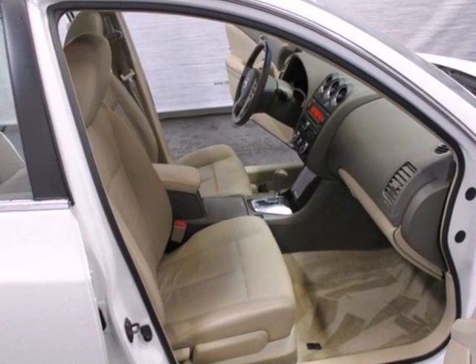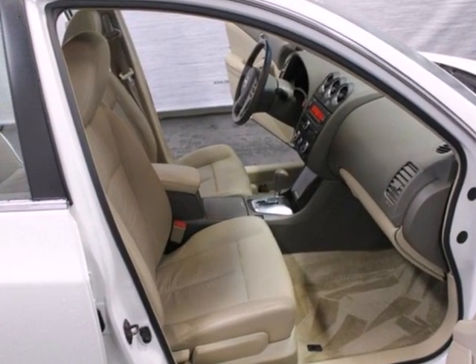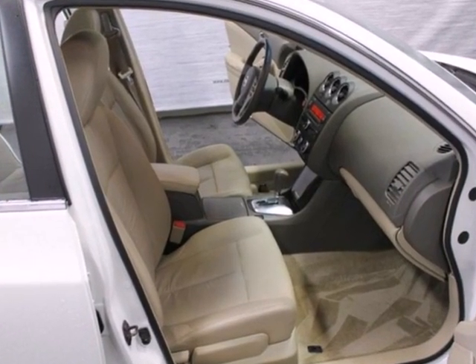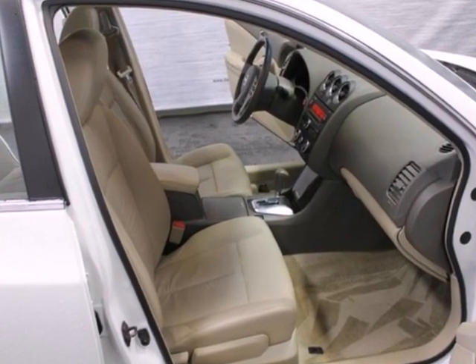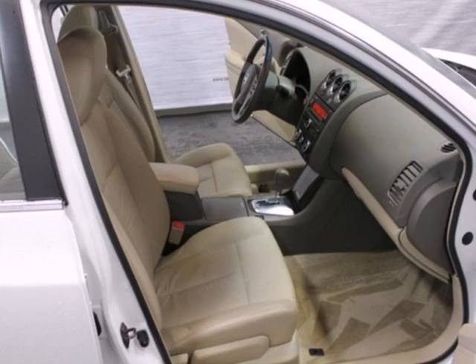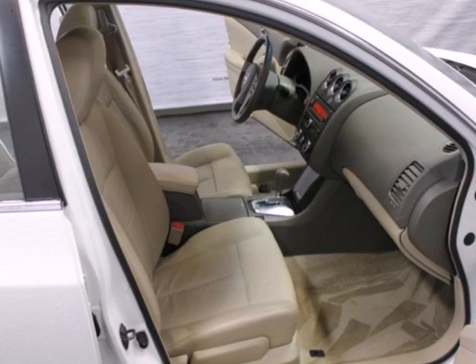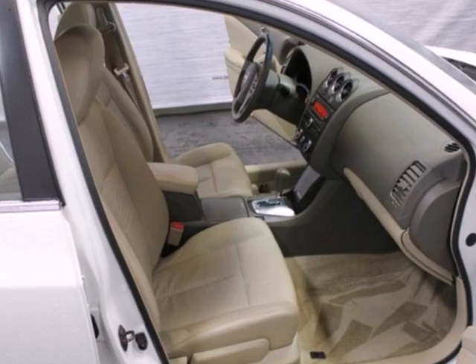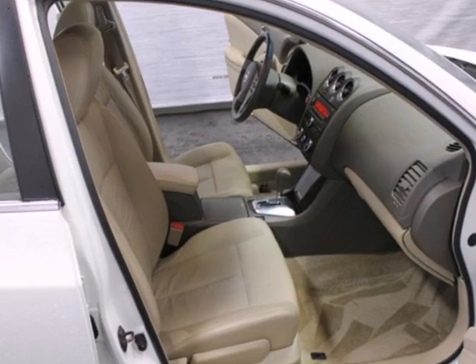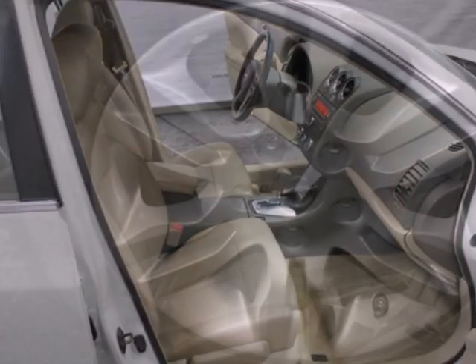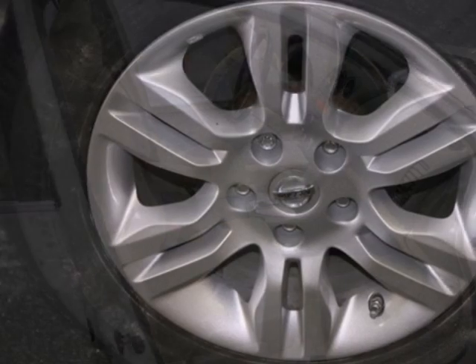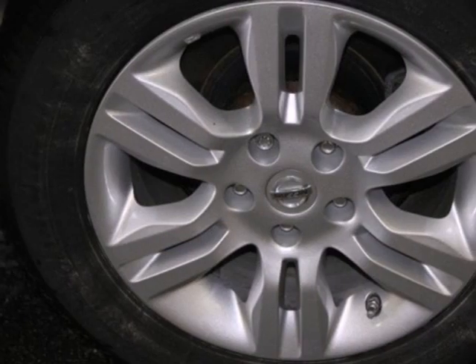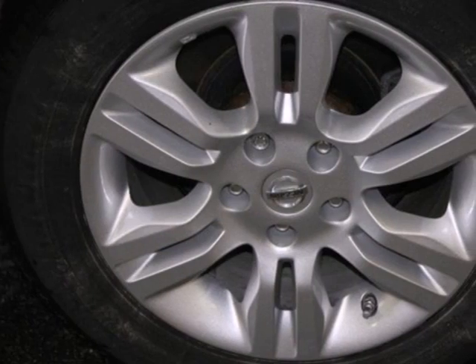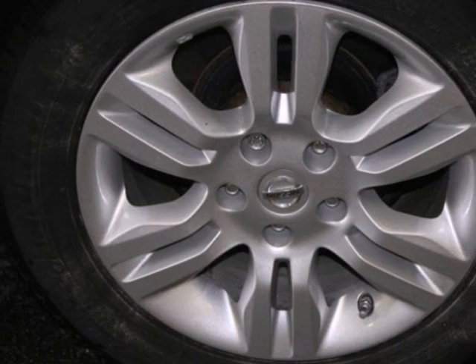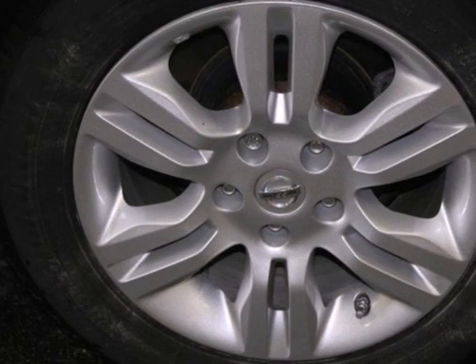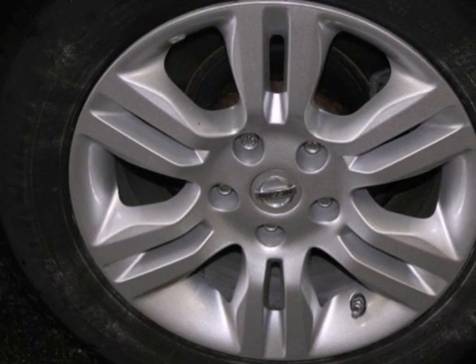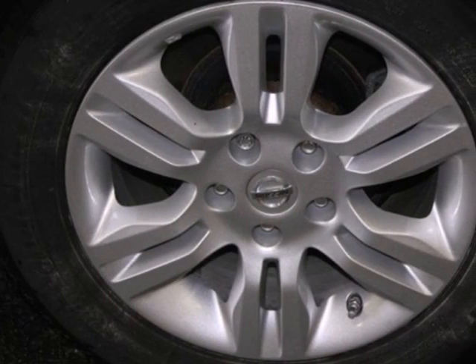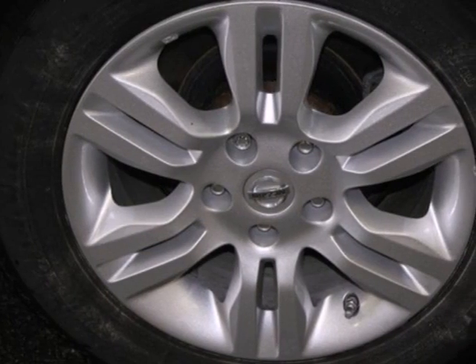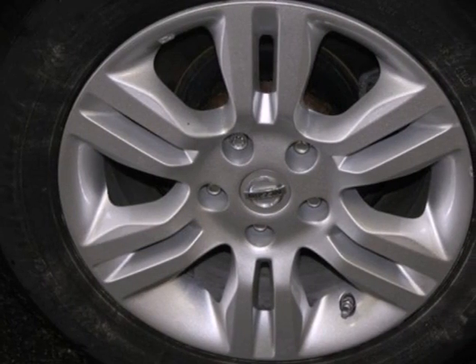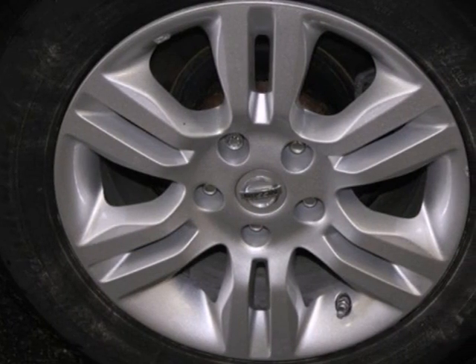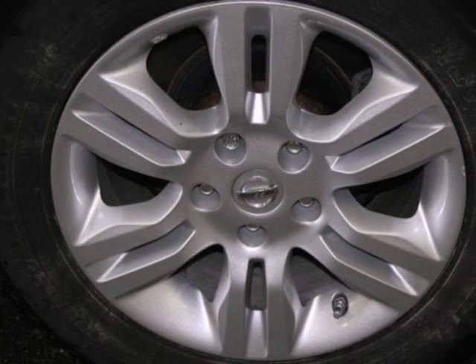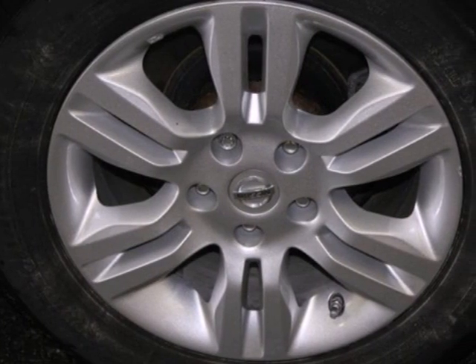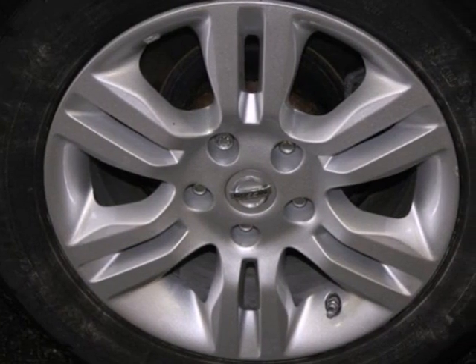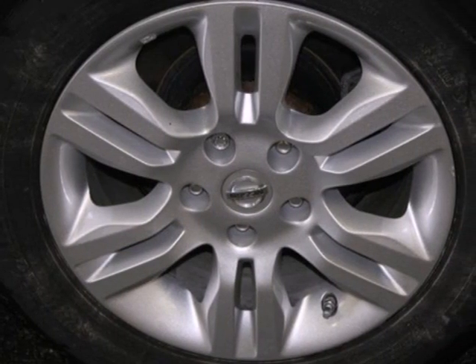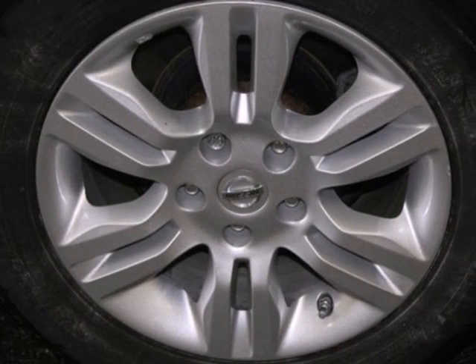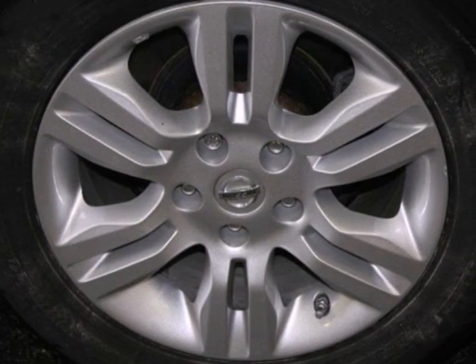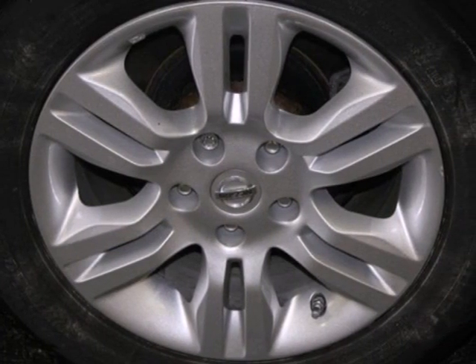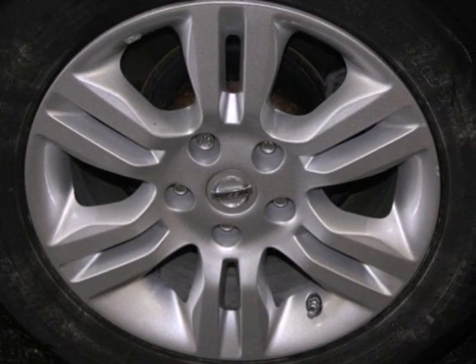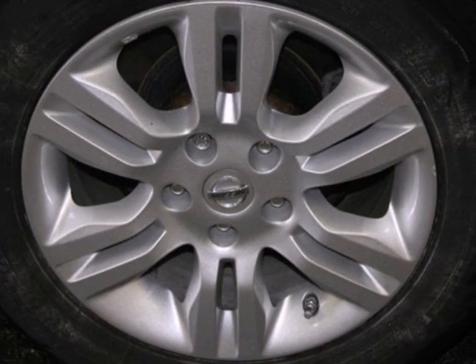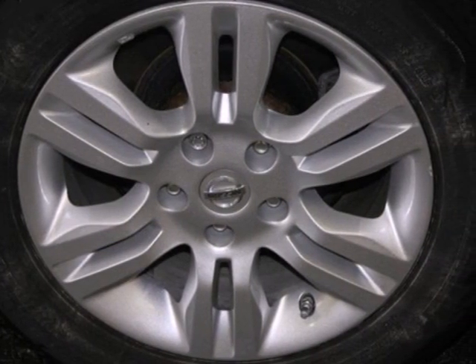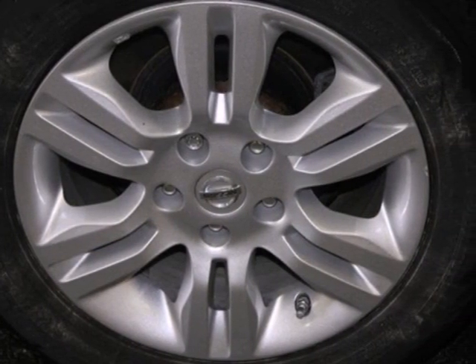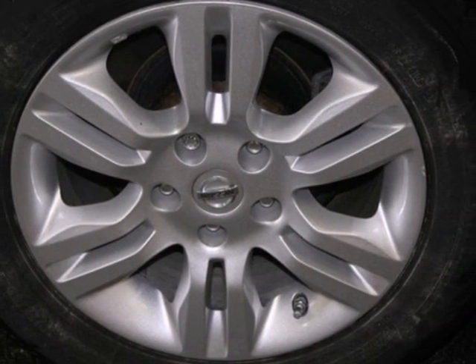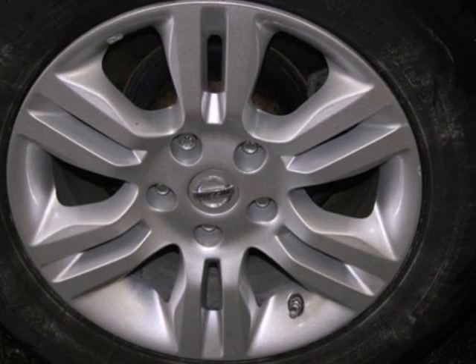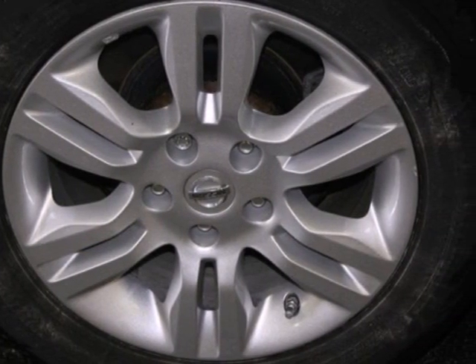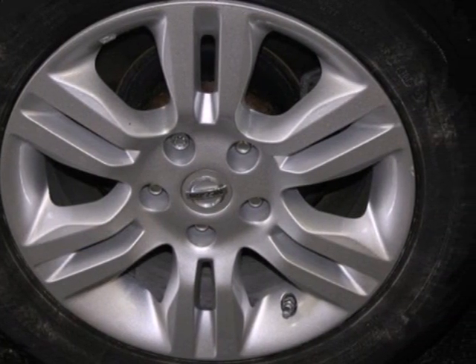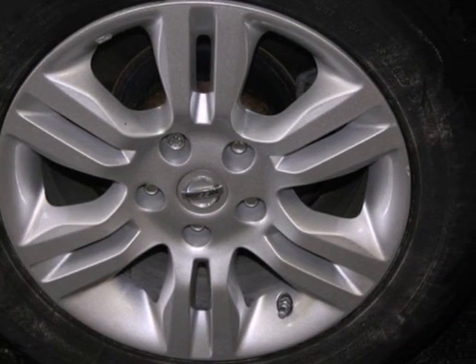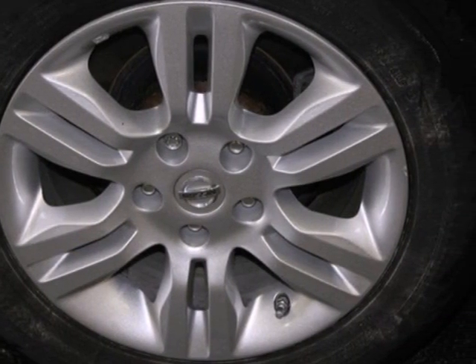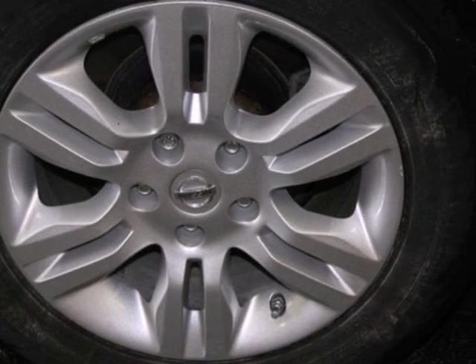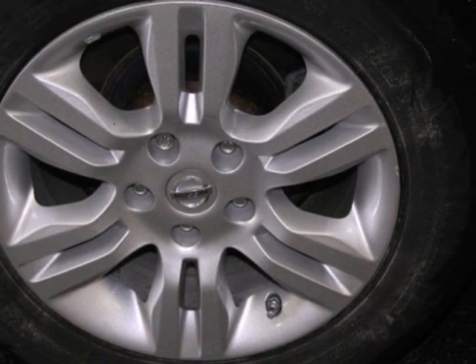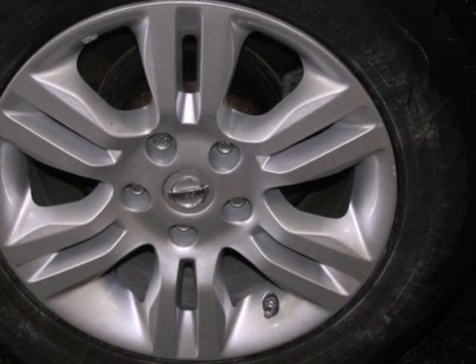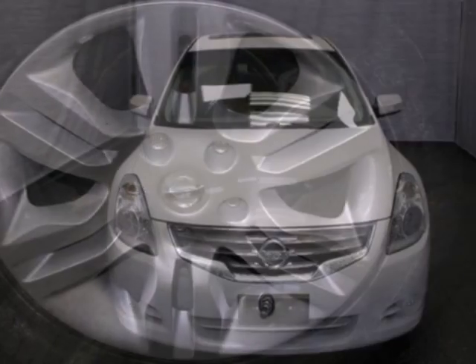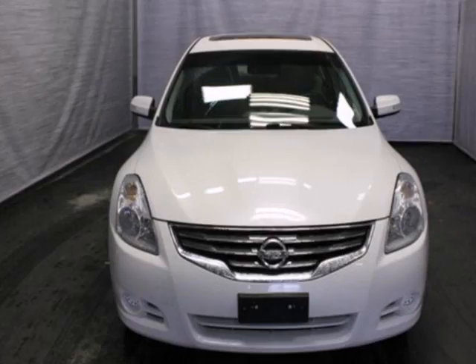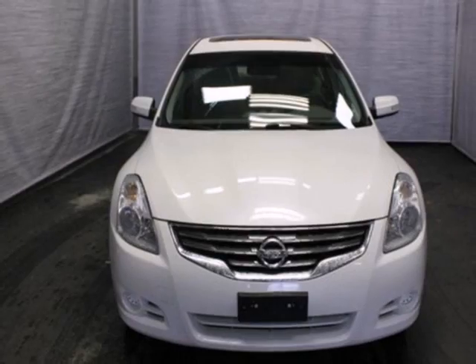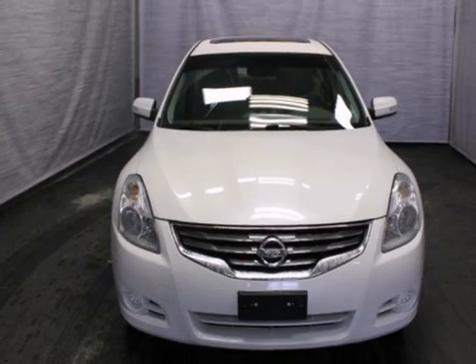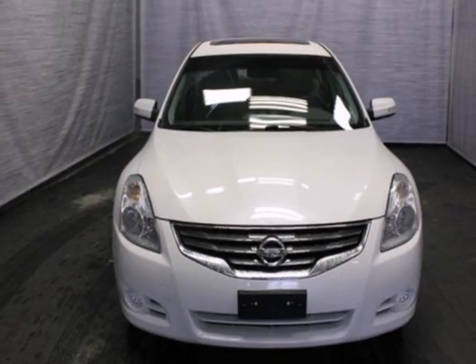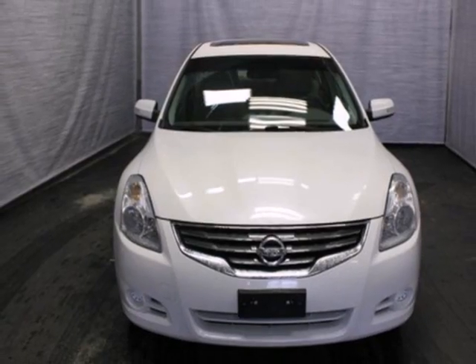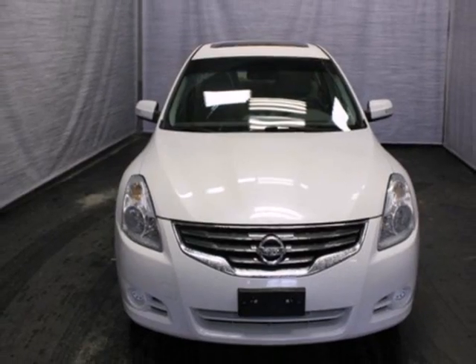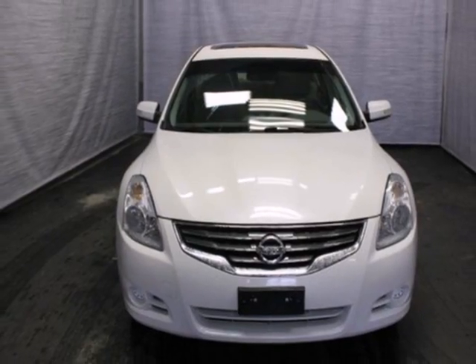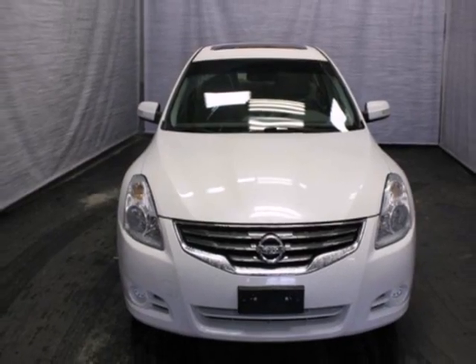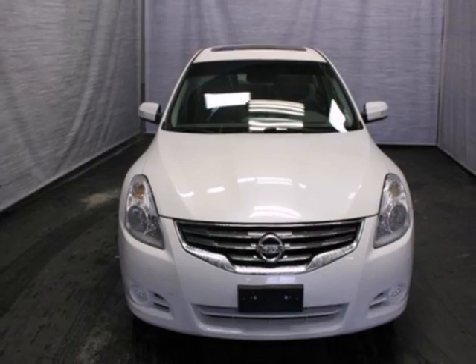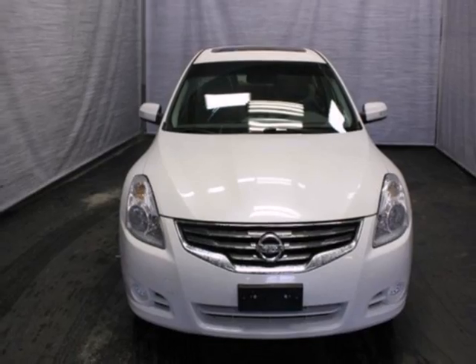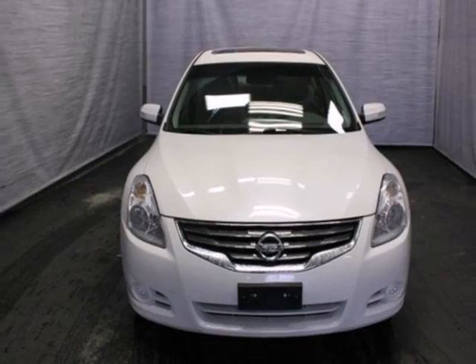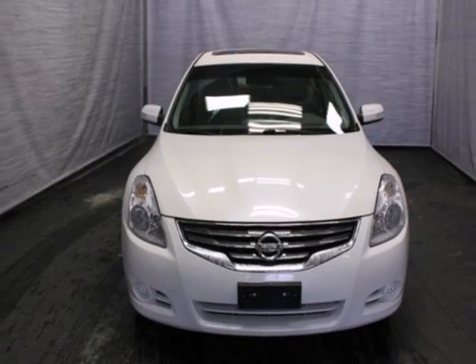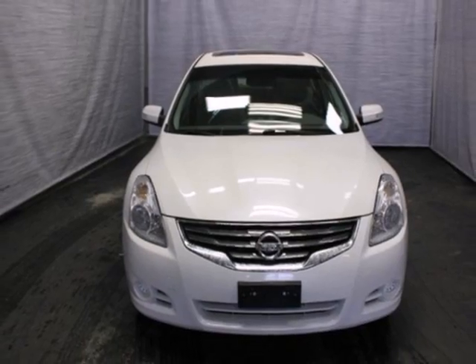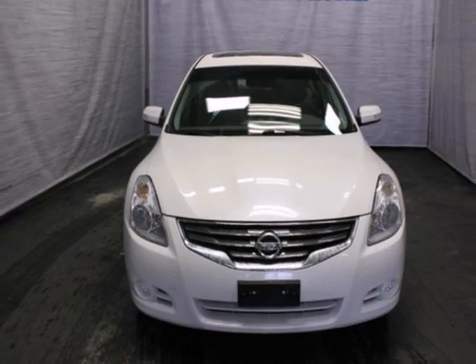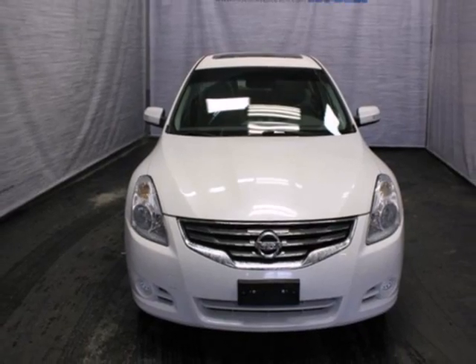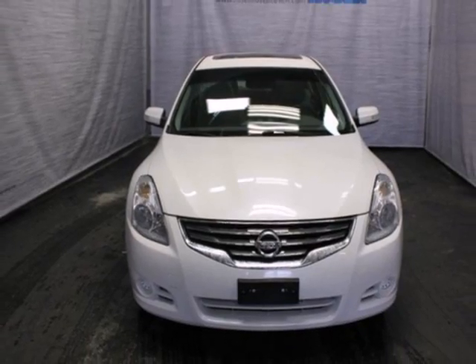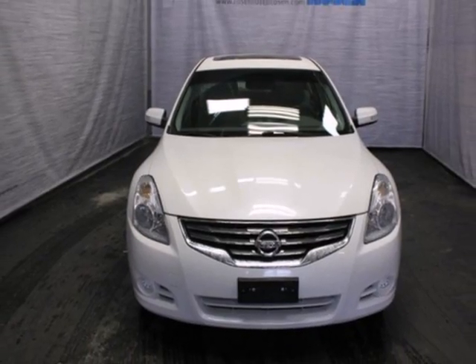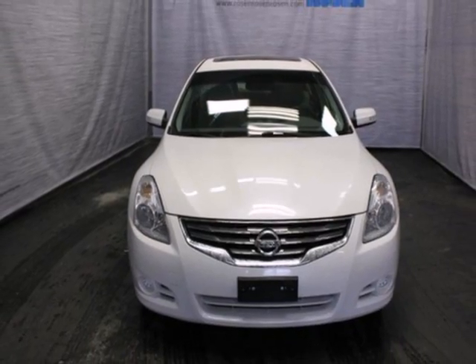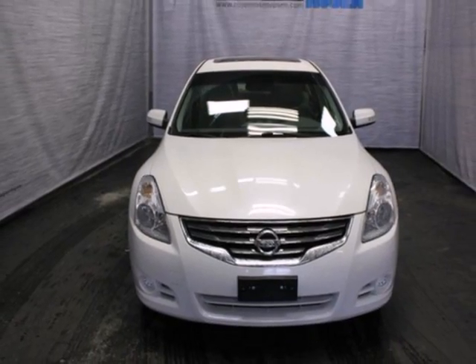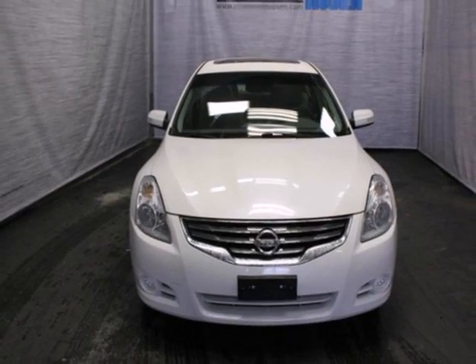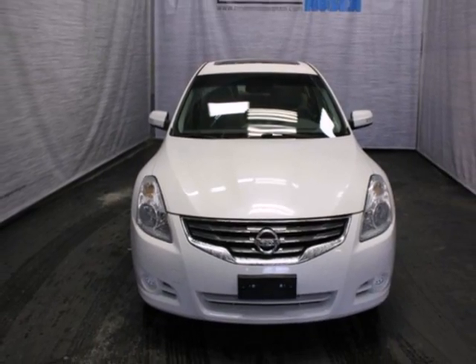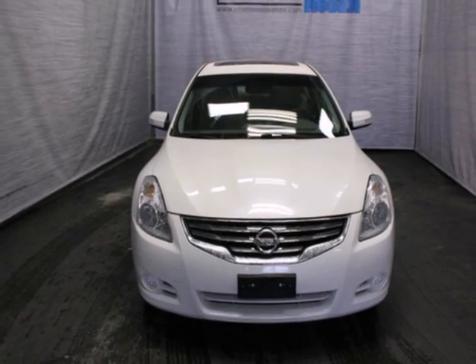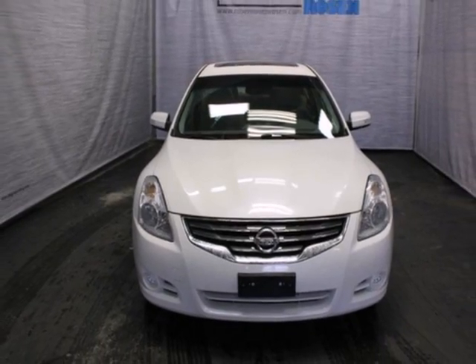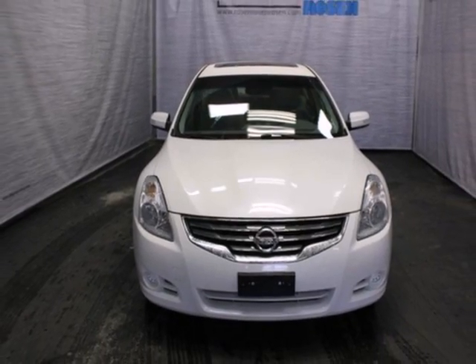The Altima is also the best value in its class with its high resale, low cost of ownership, and the always rock-solid Nissan reliability.